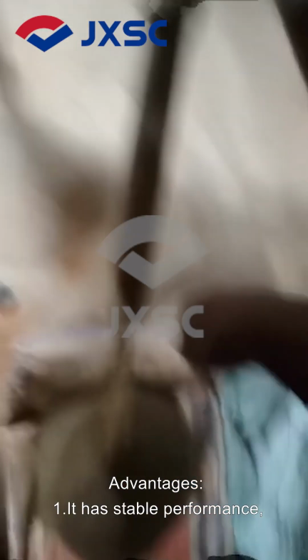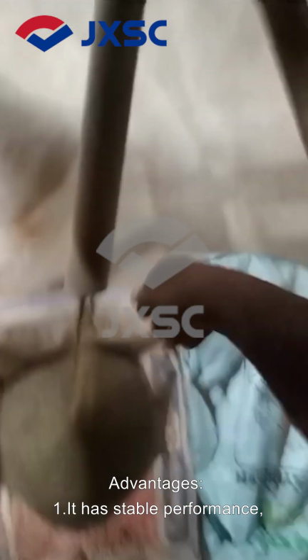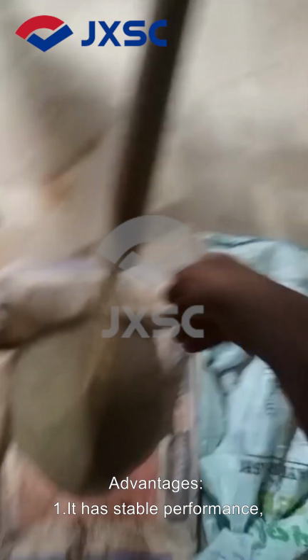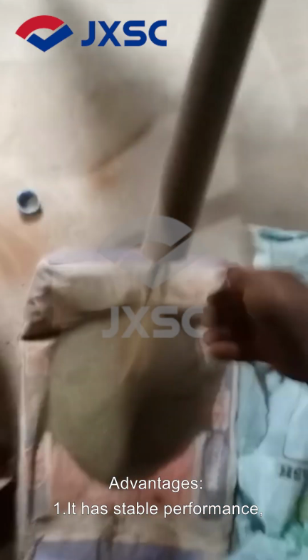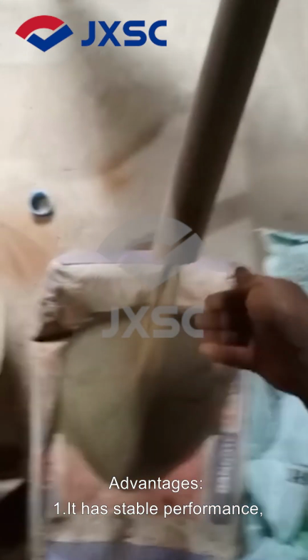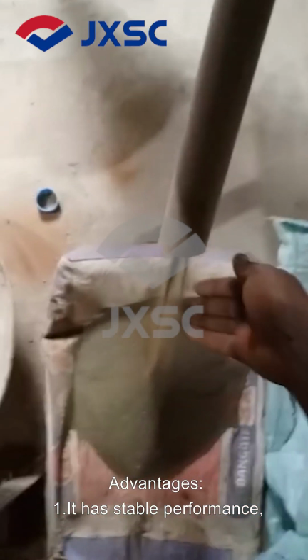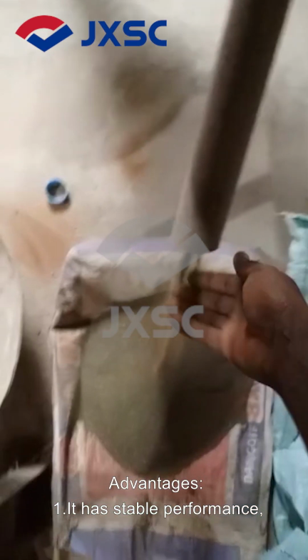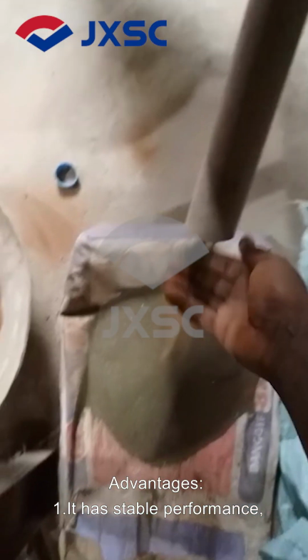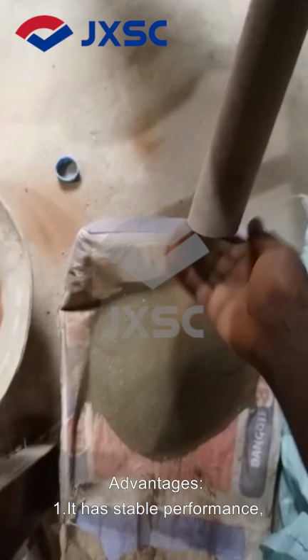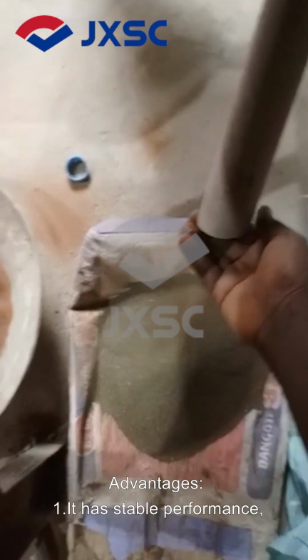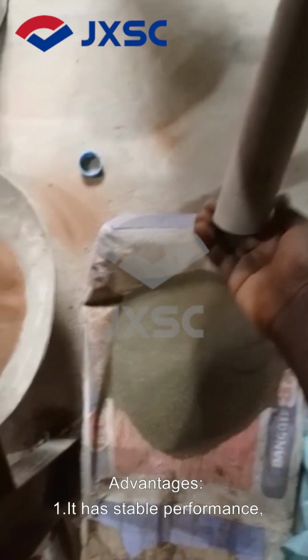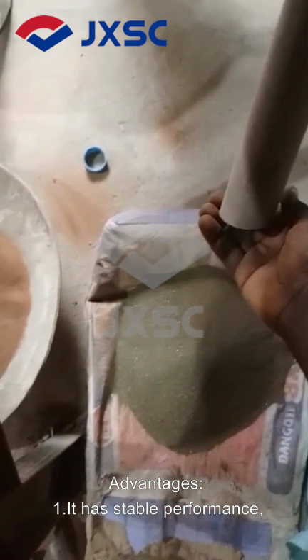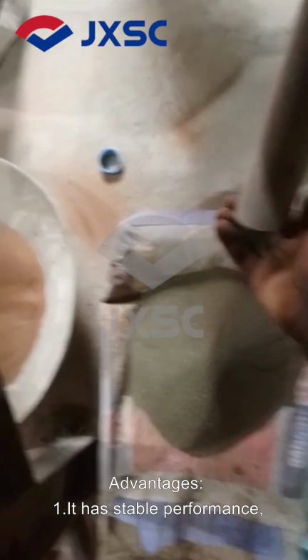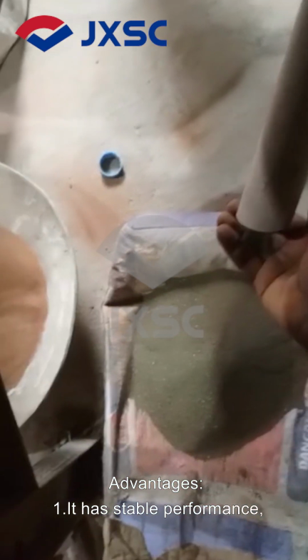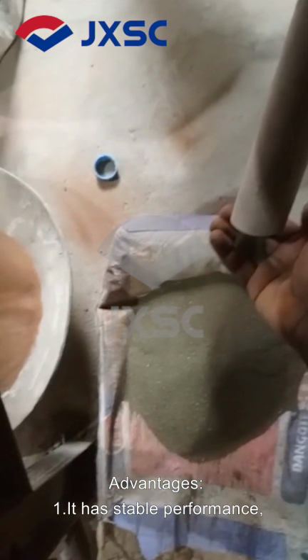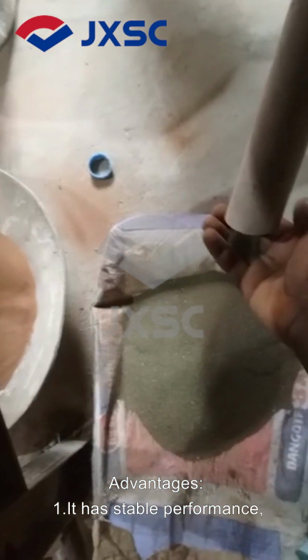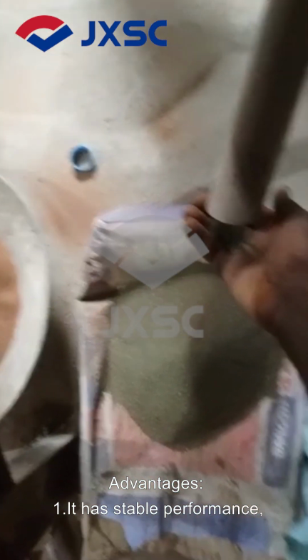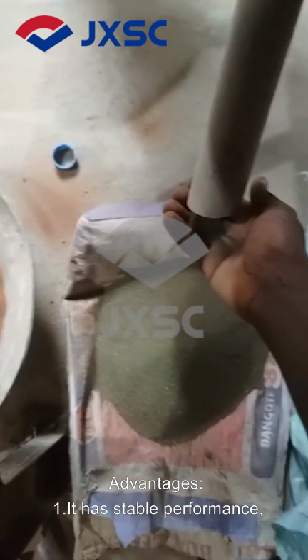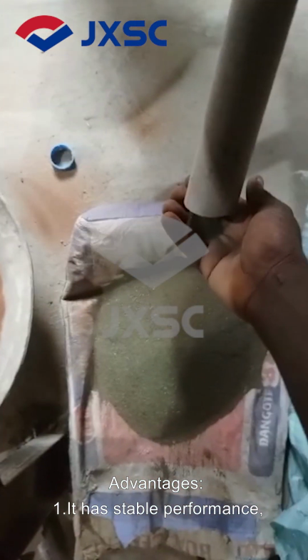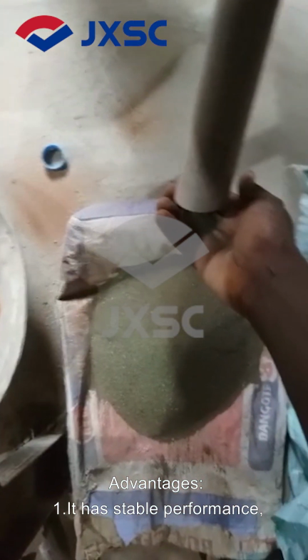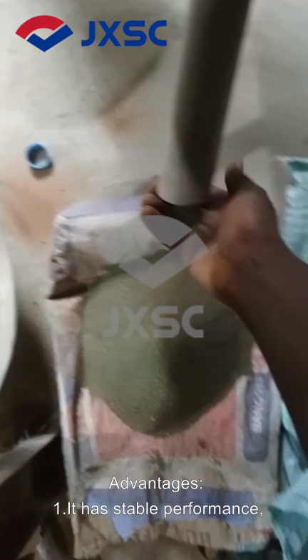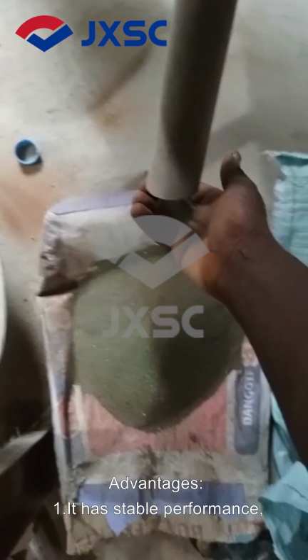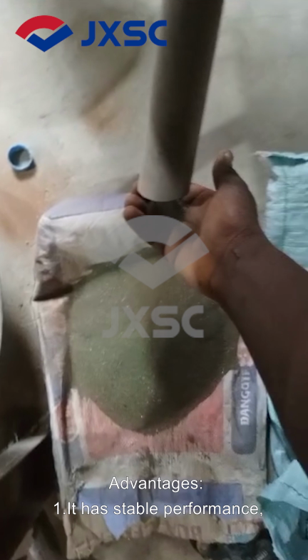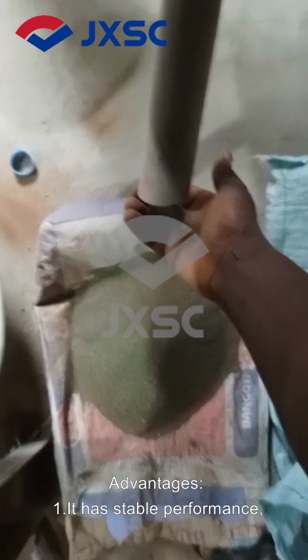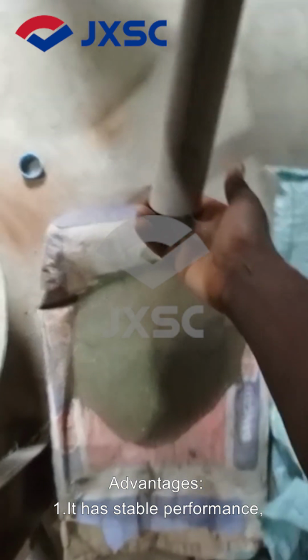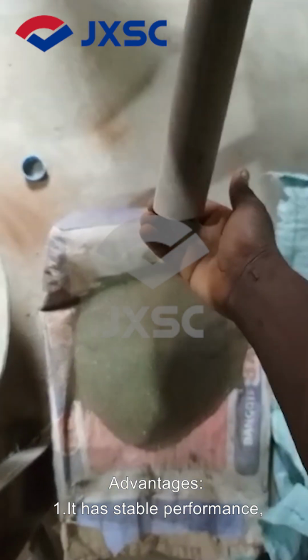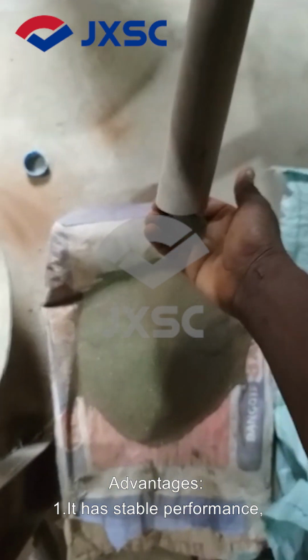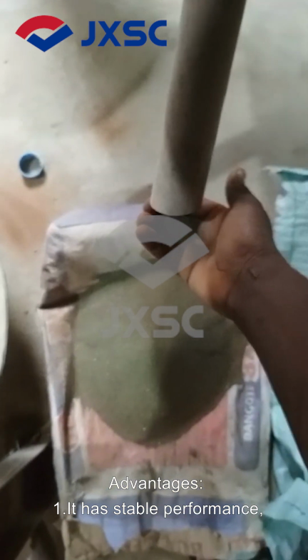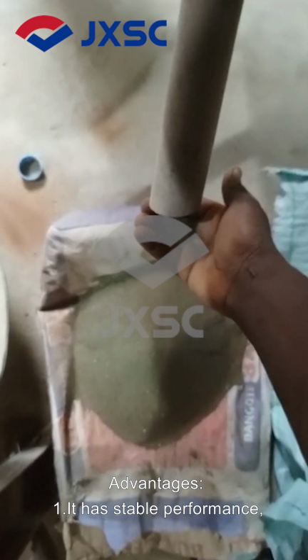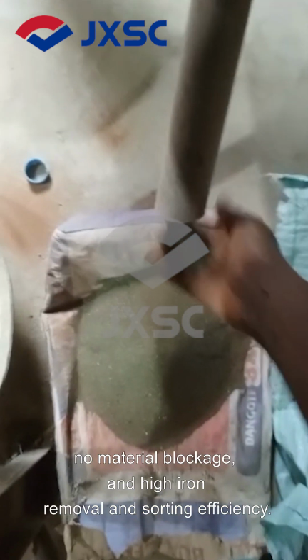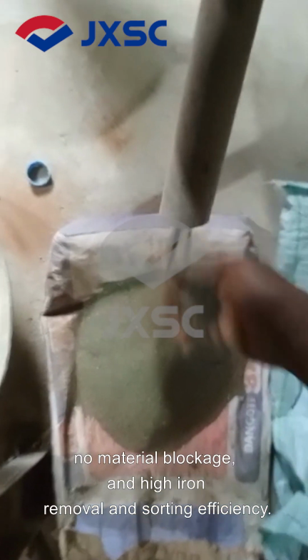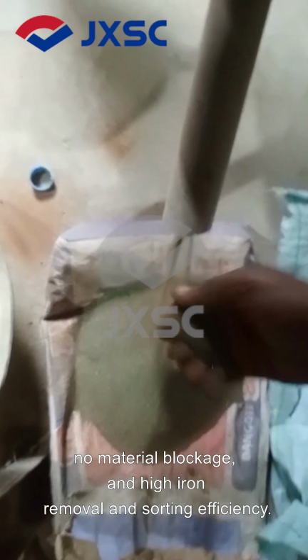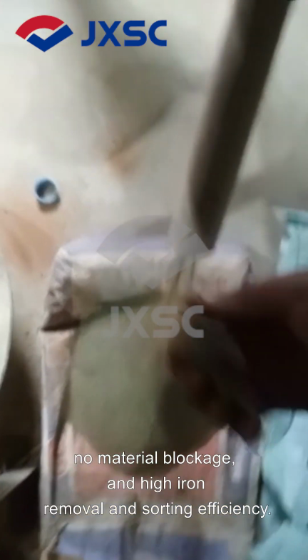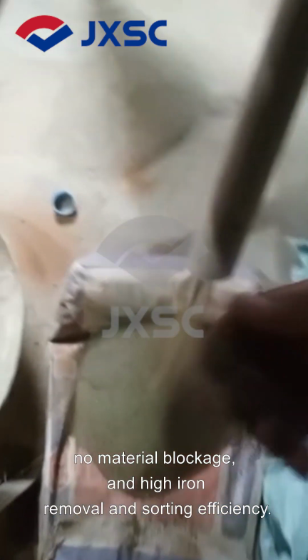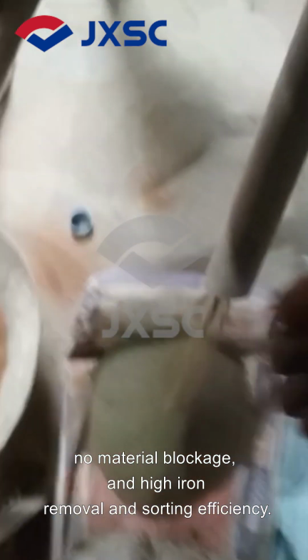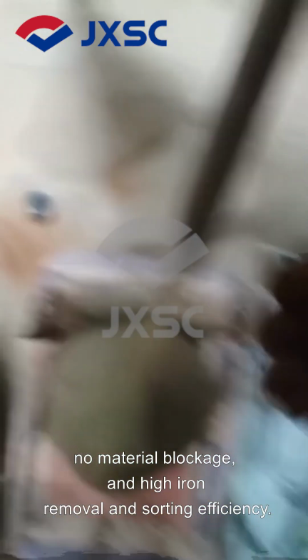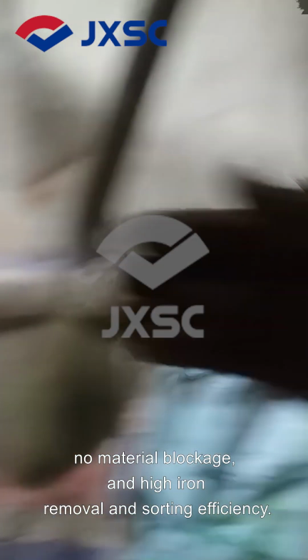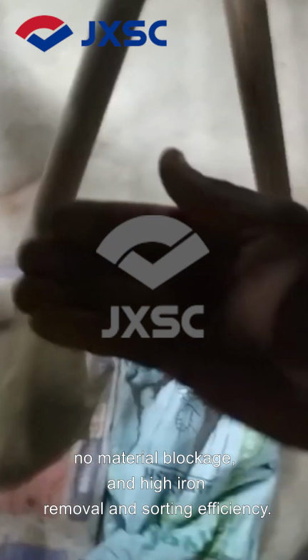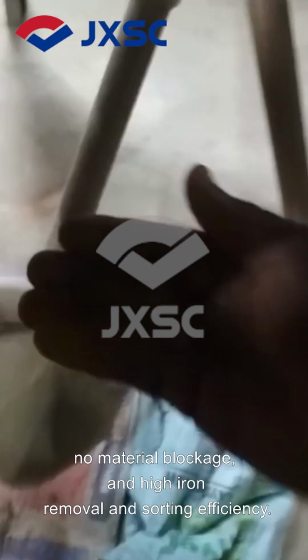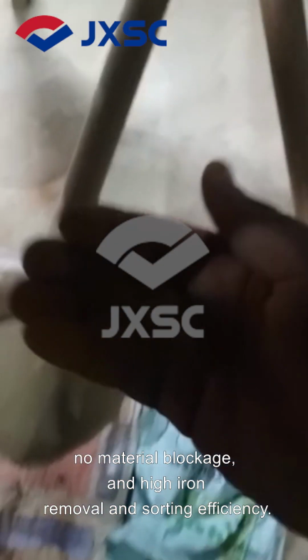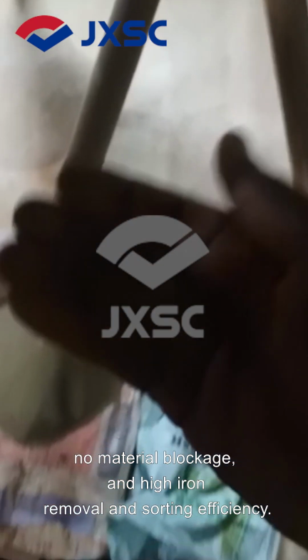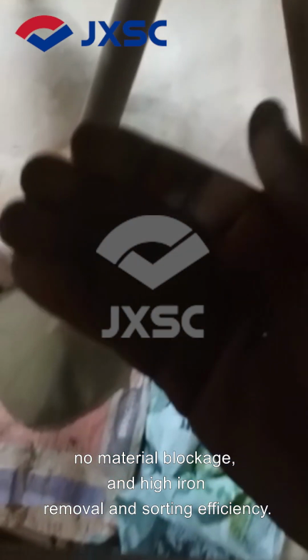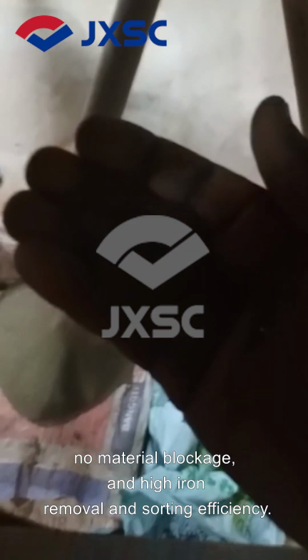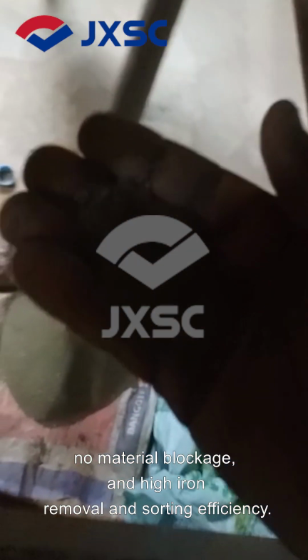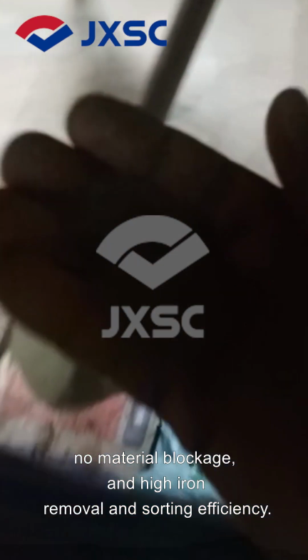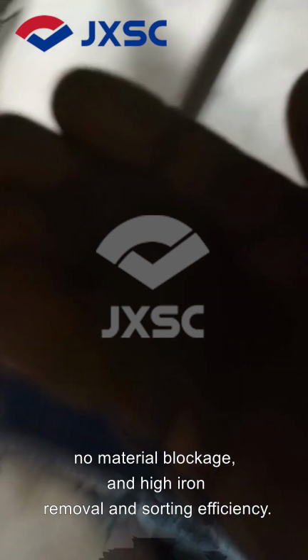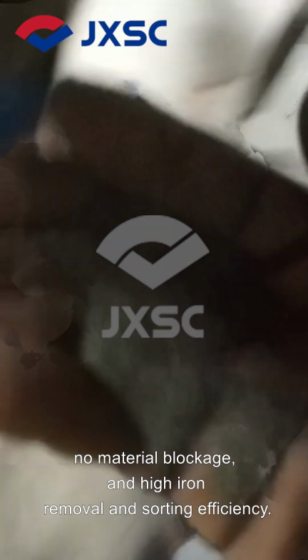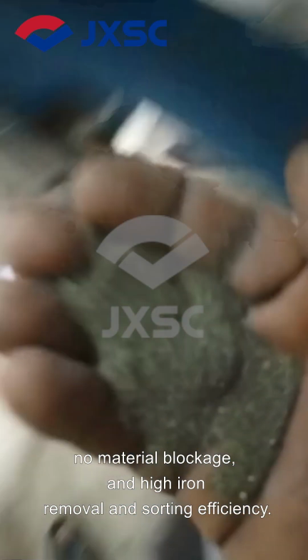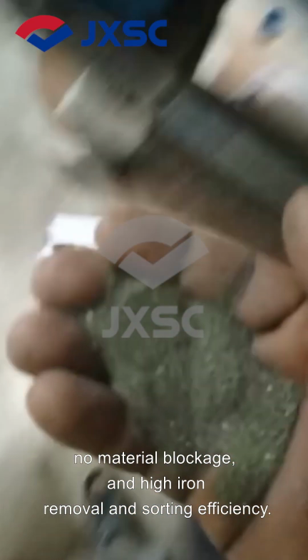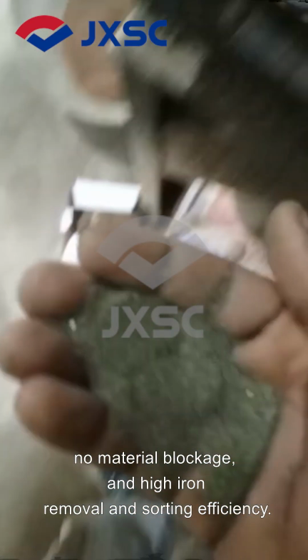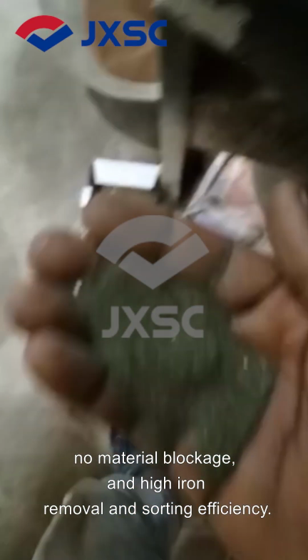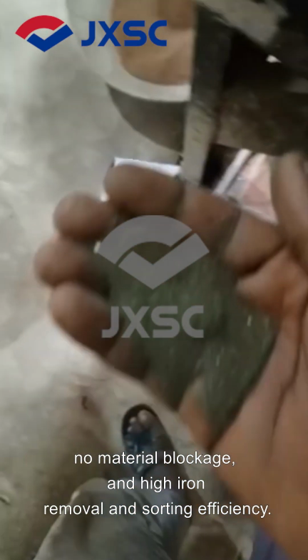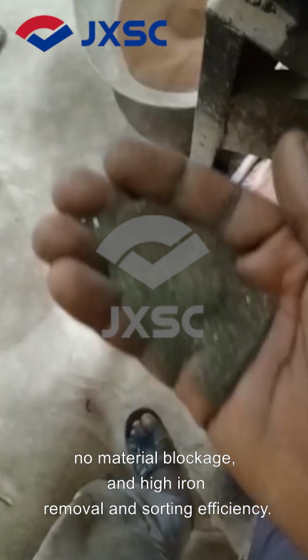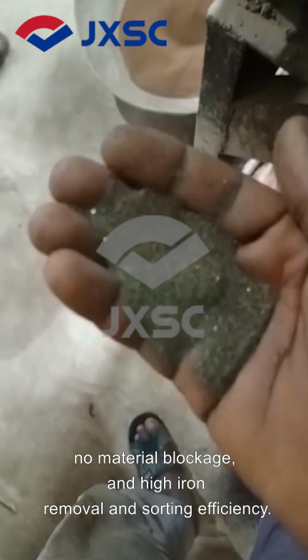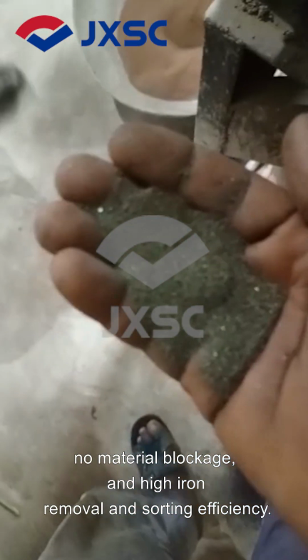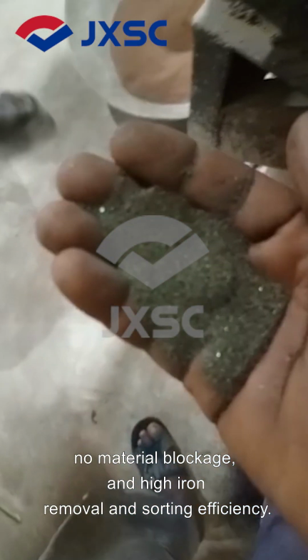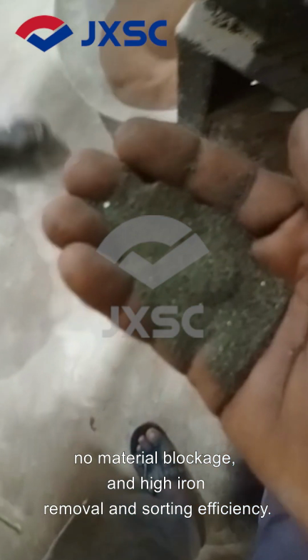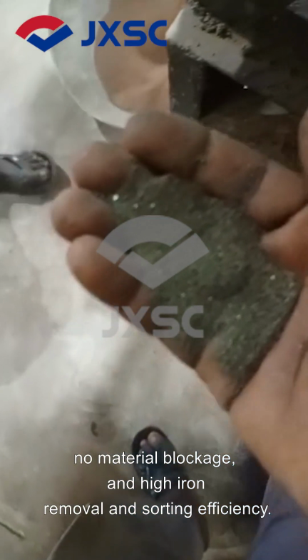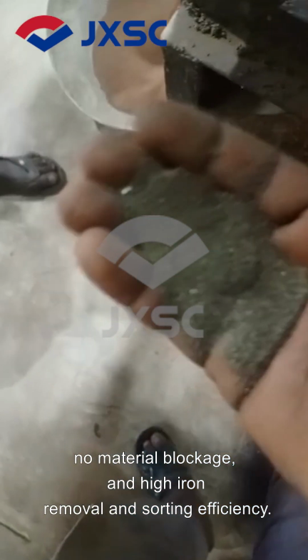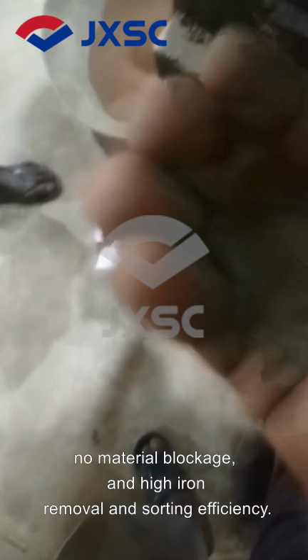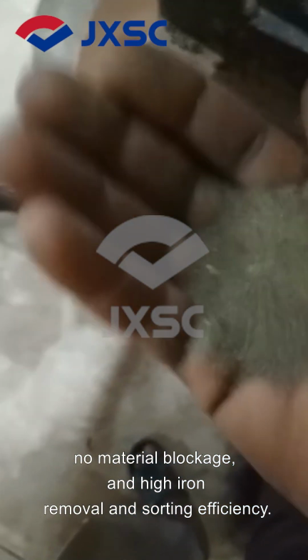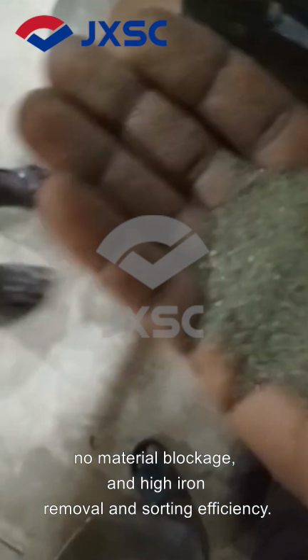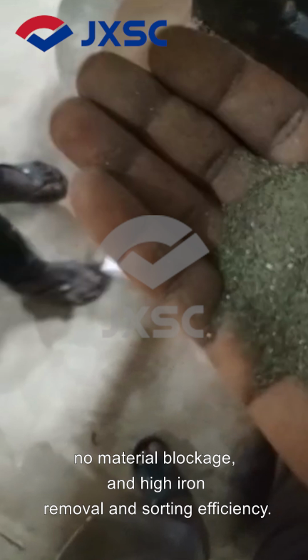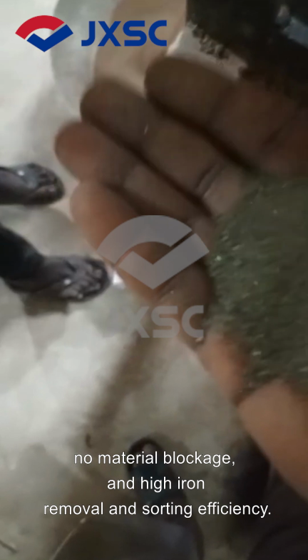Advantage 1: It has stable performance, no material blockage, and high iron removal and sorting efficiency.